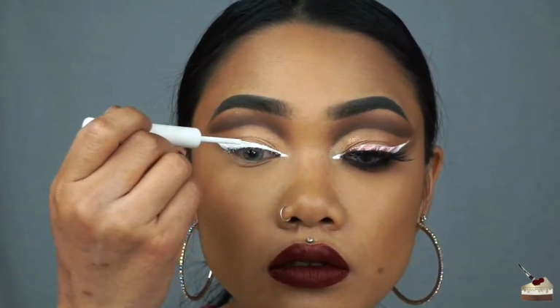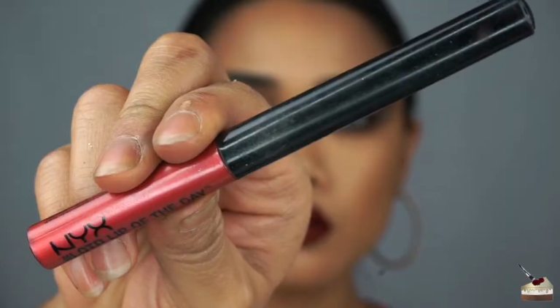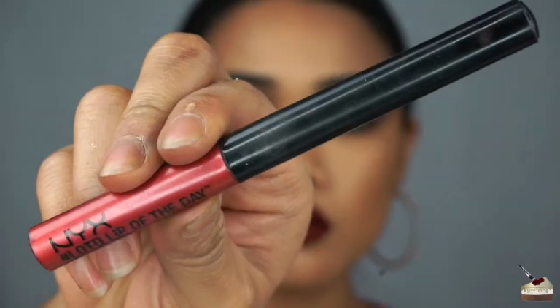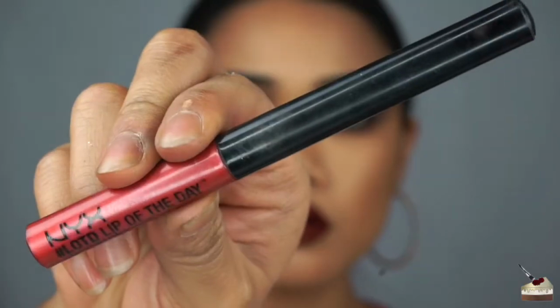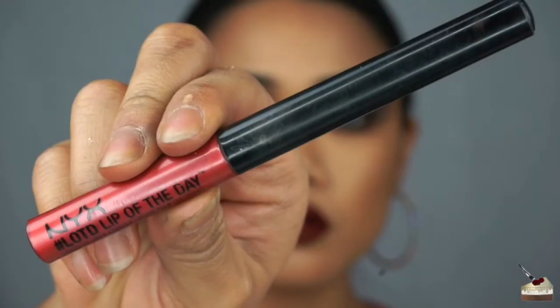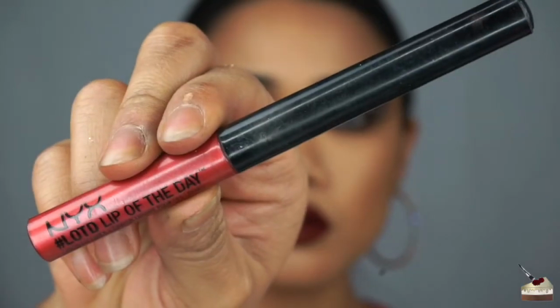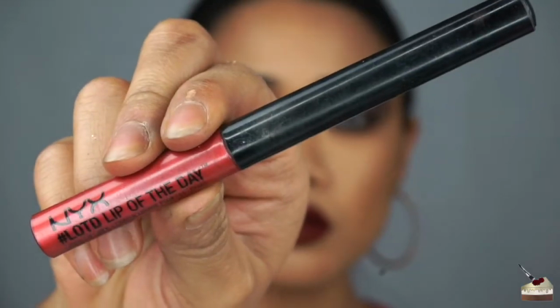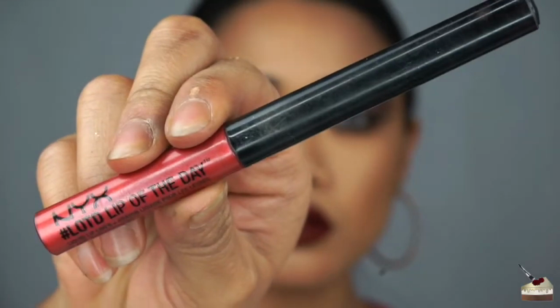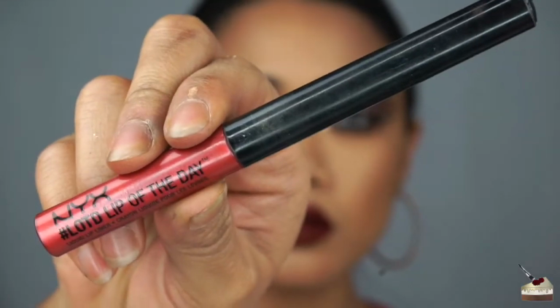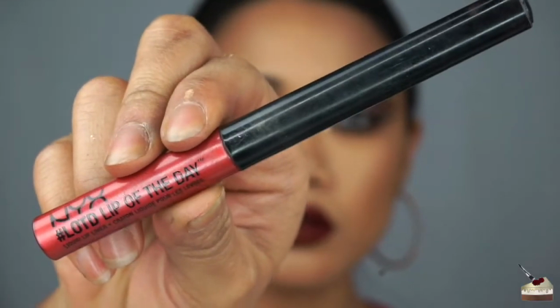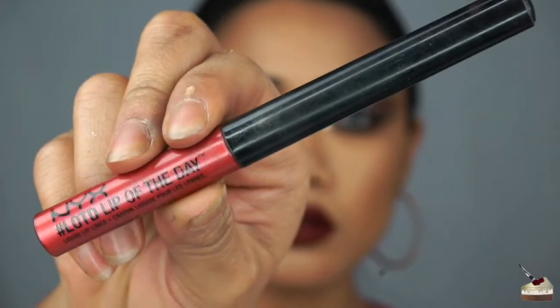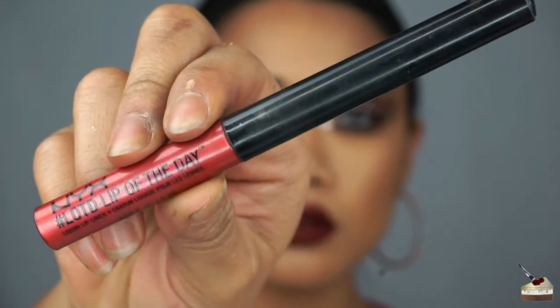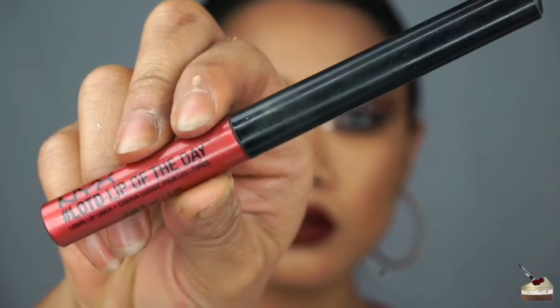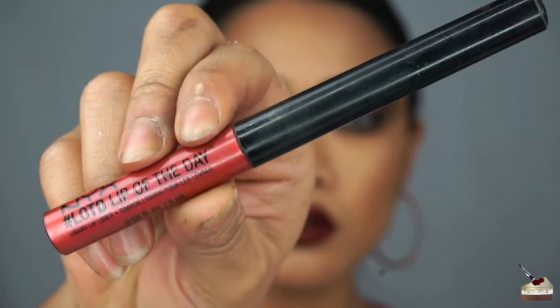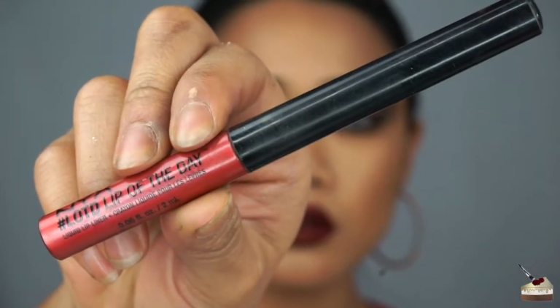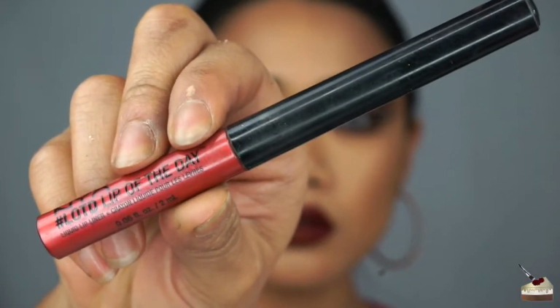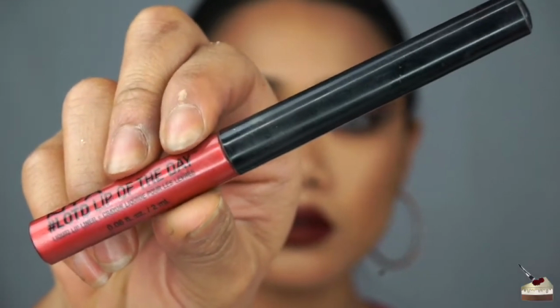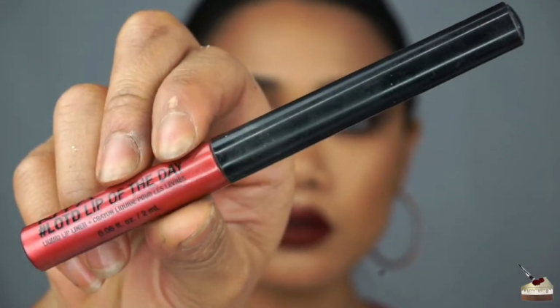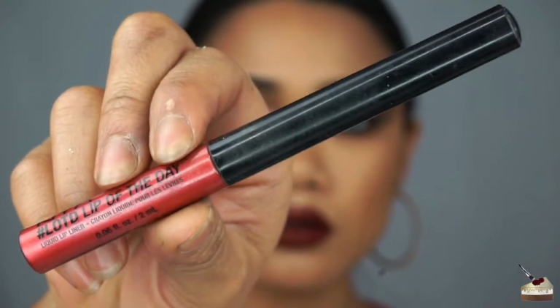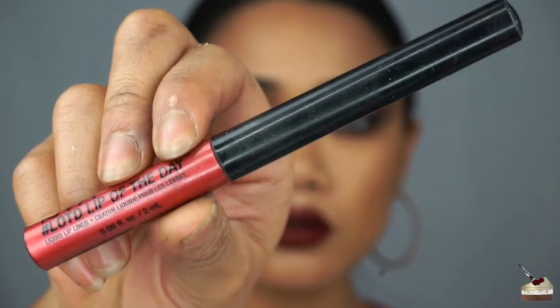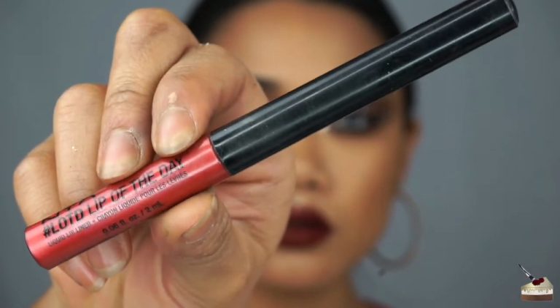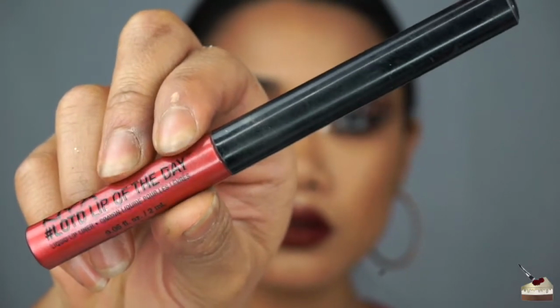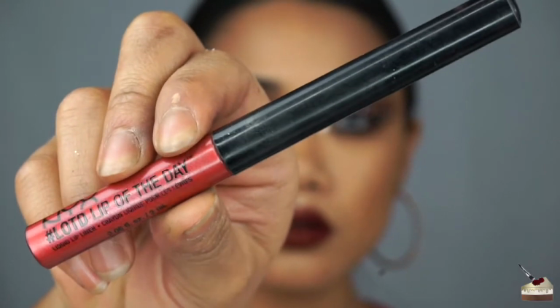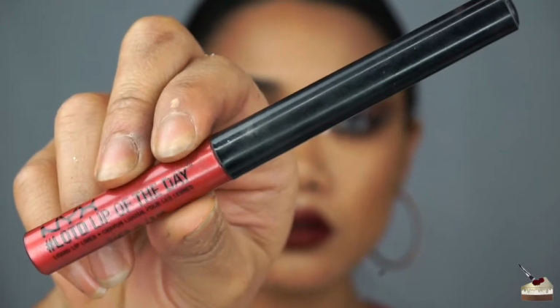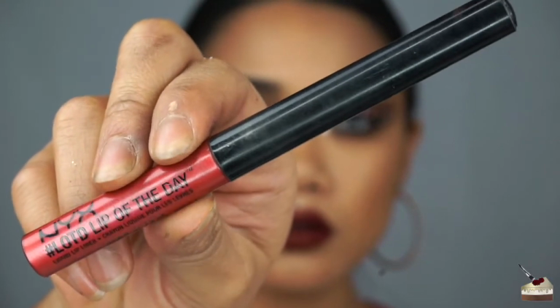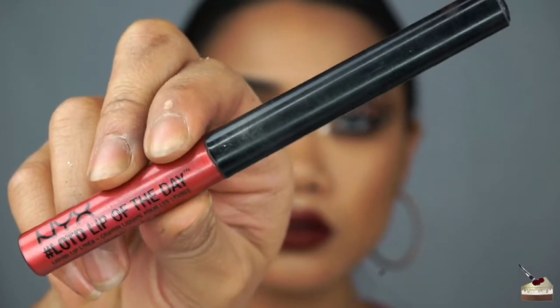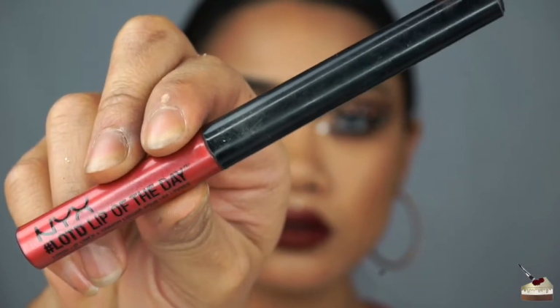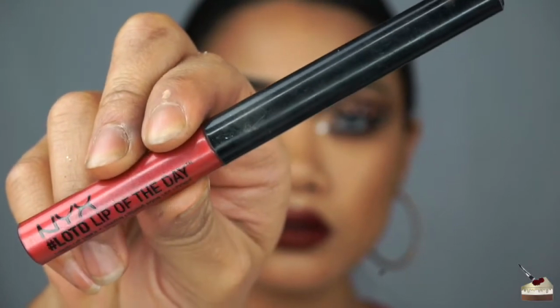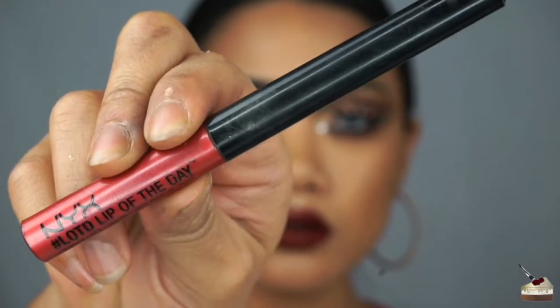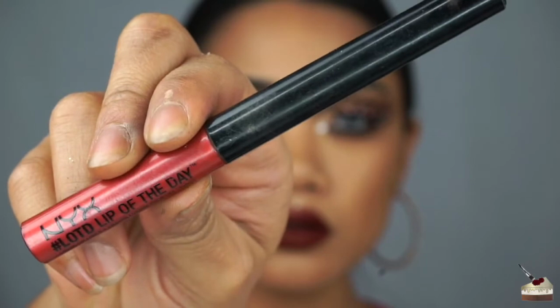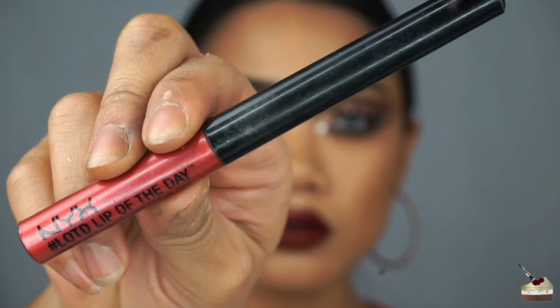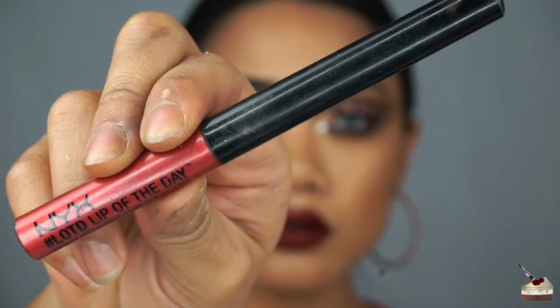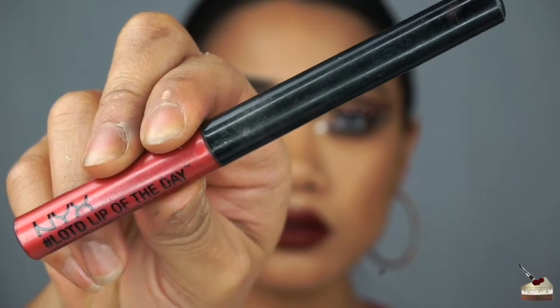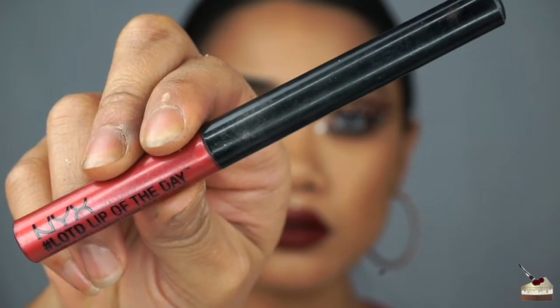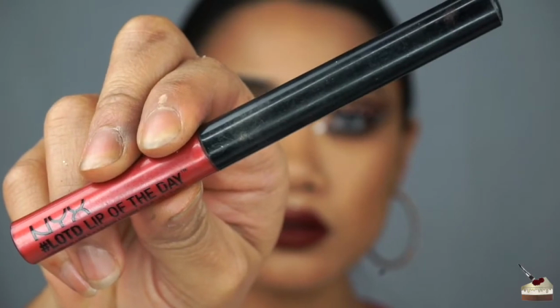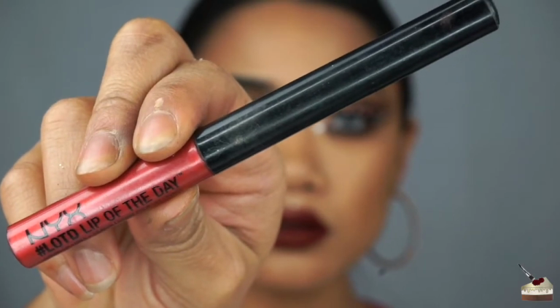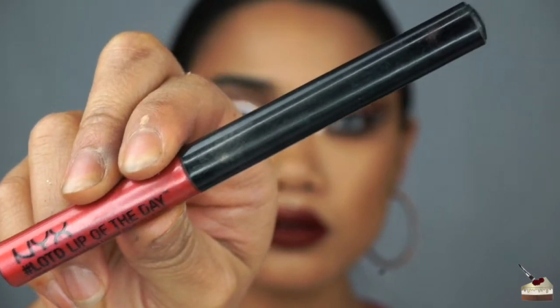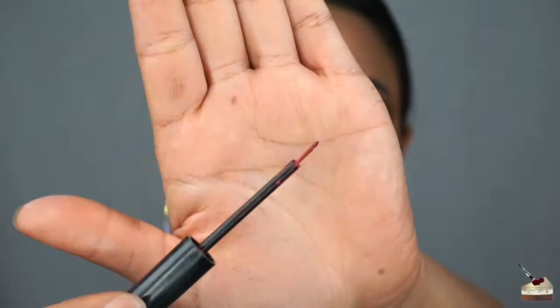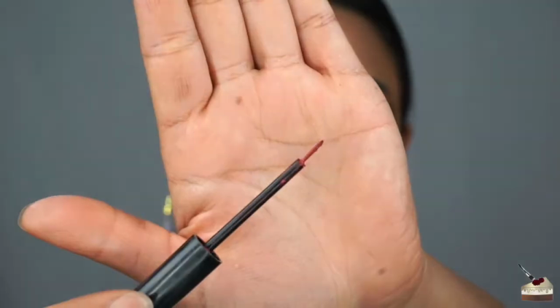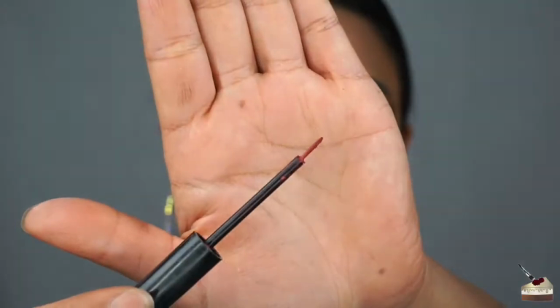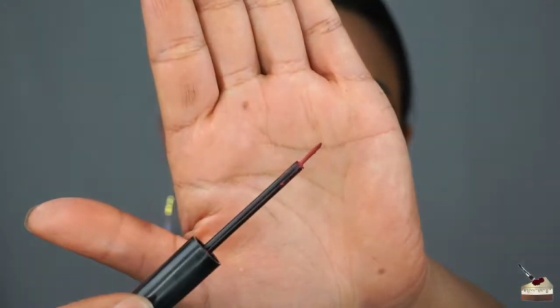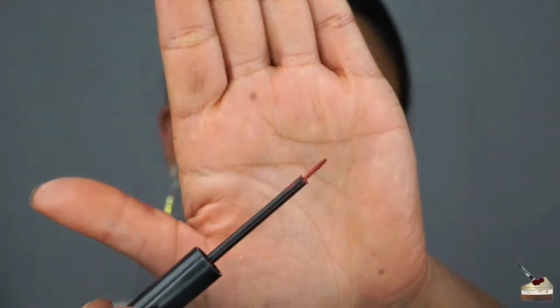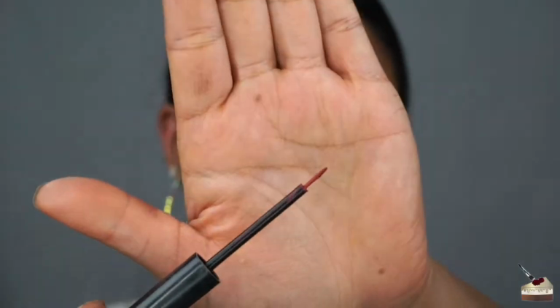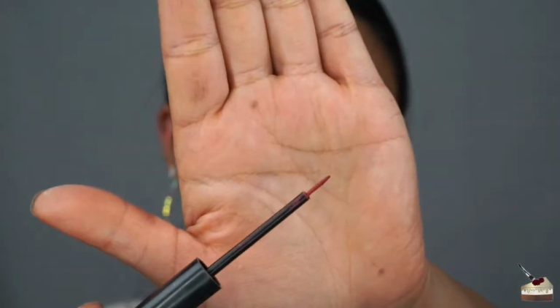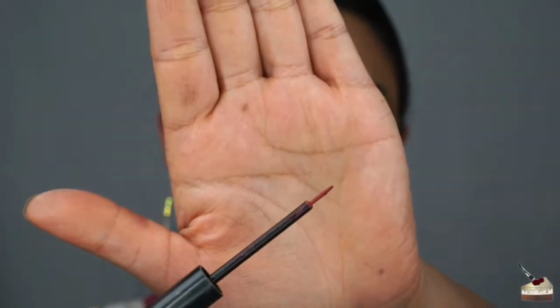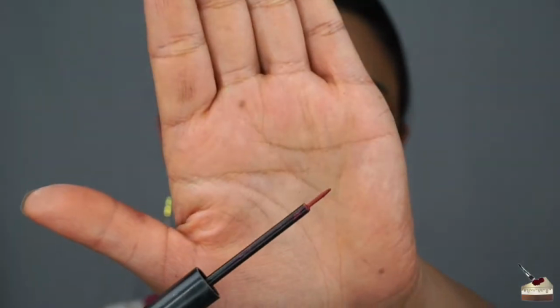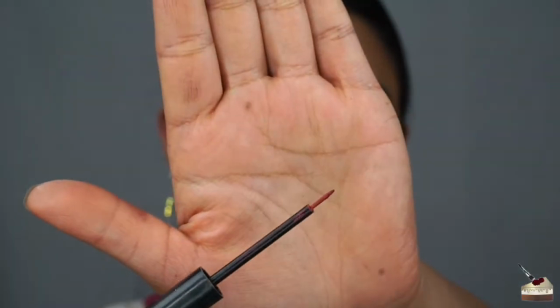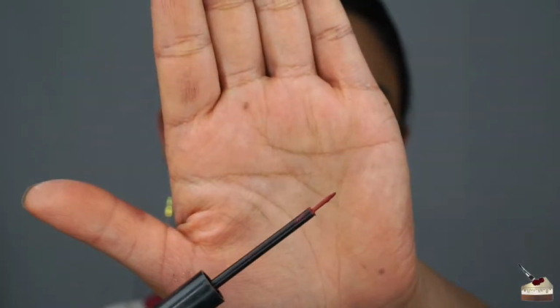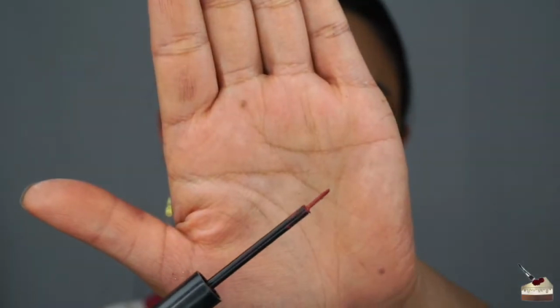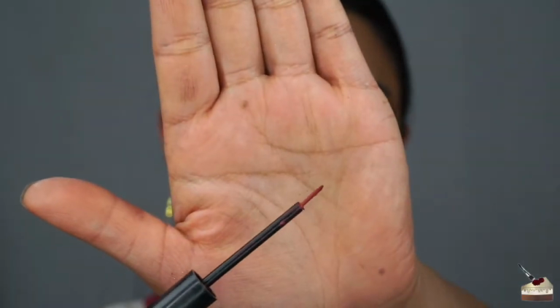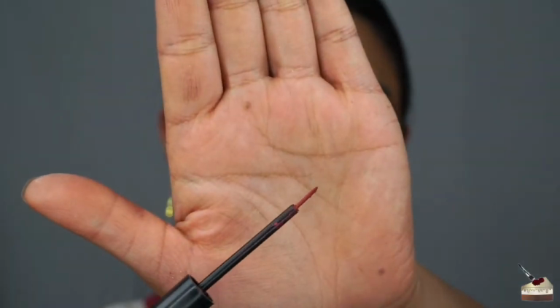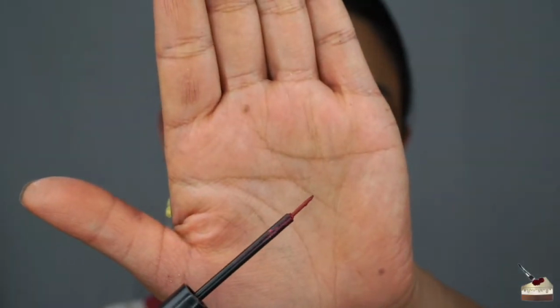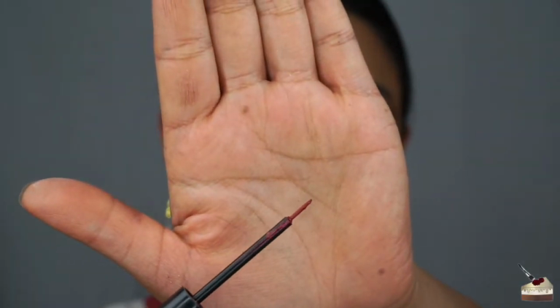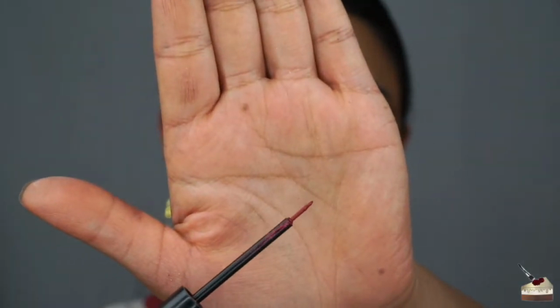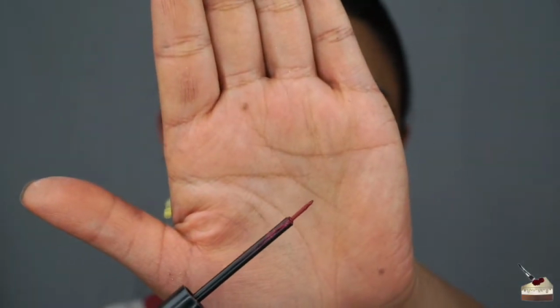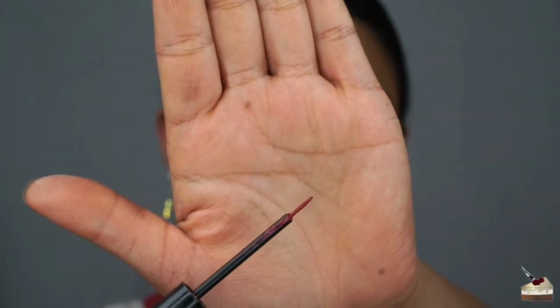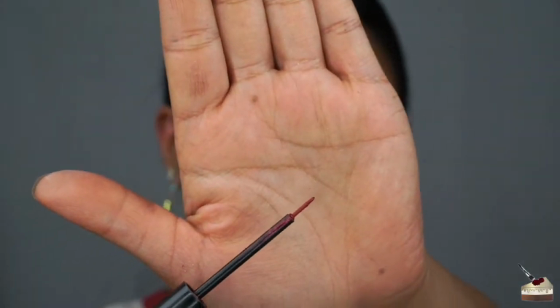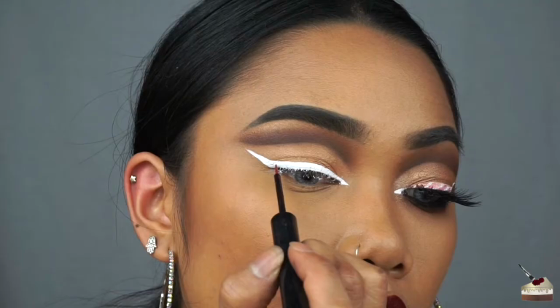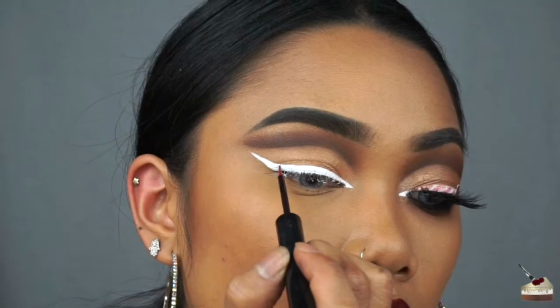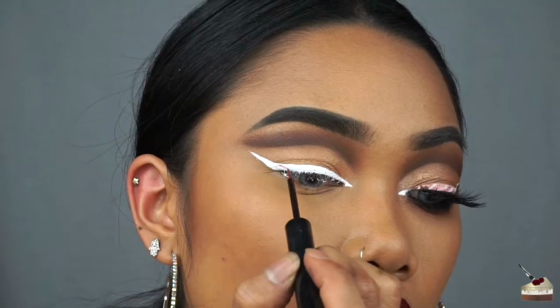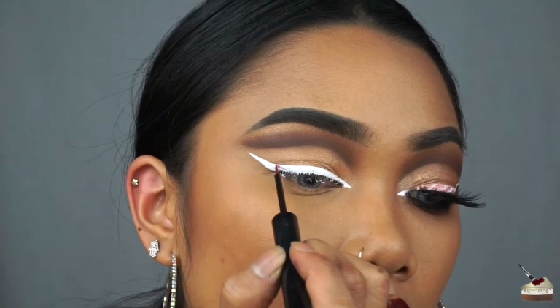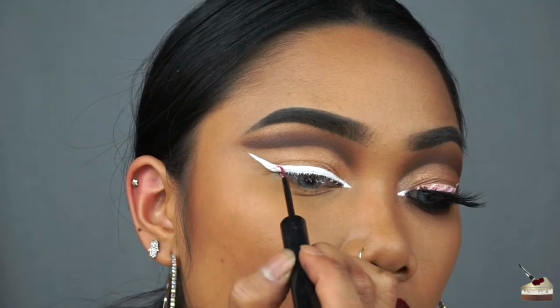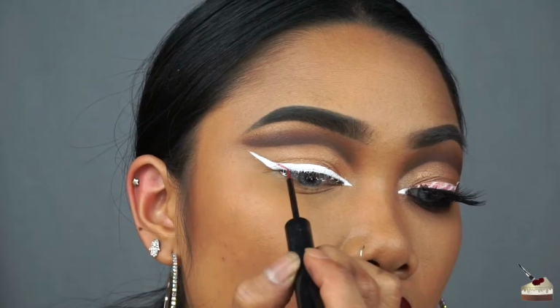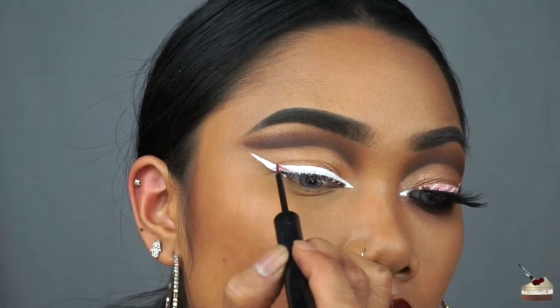To create the candy cane, I'm using NYX's red lip liner of the day. For each red line, I'm using the same angle as my wing.